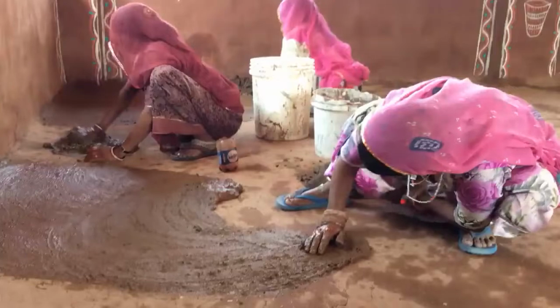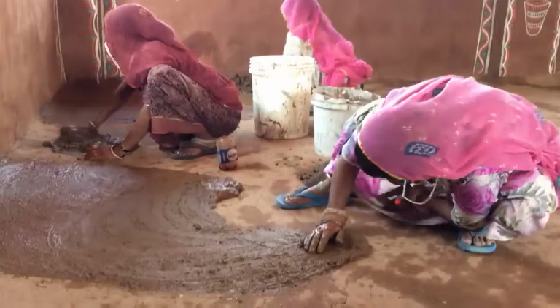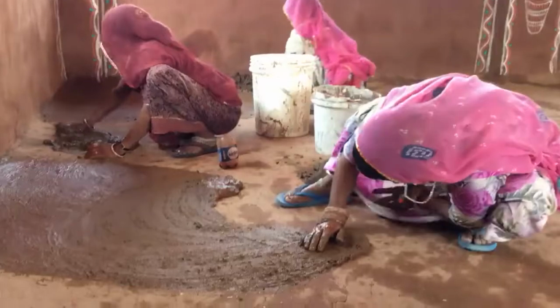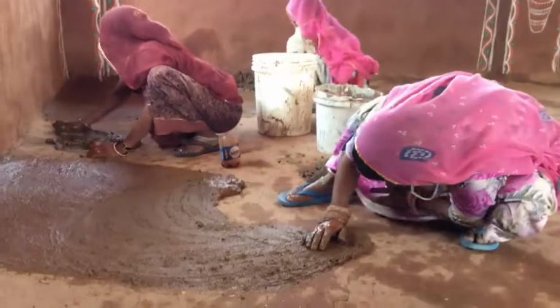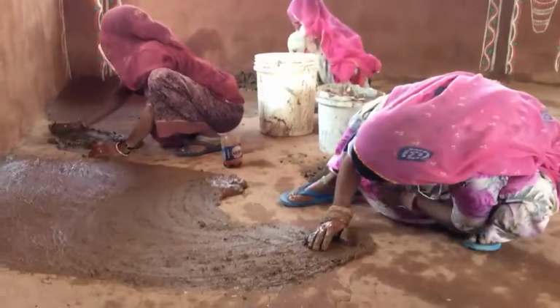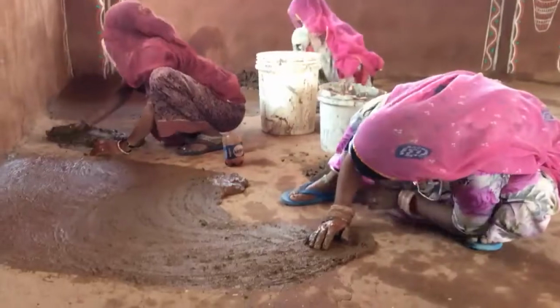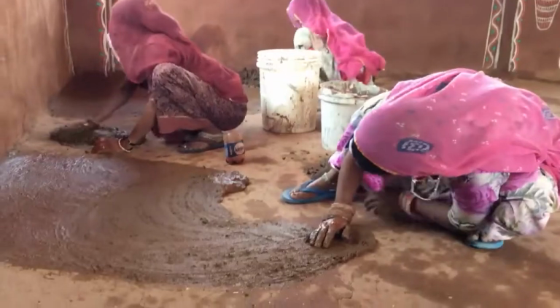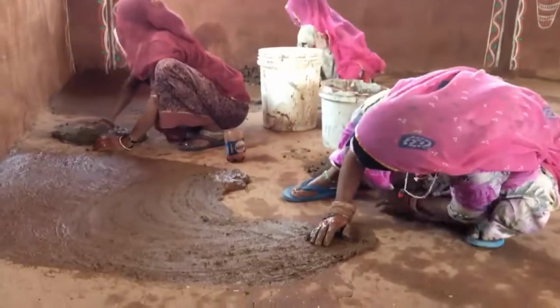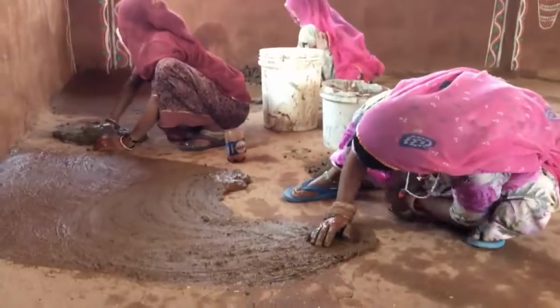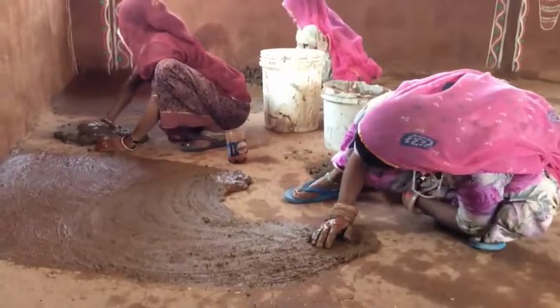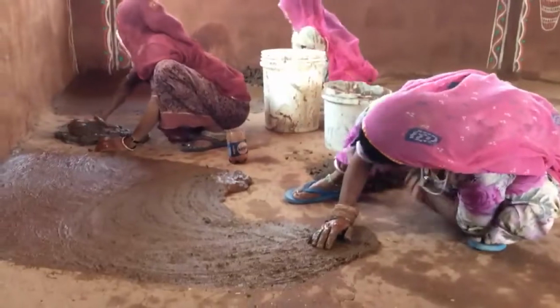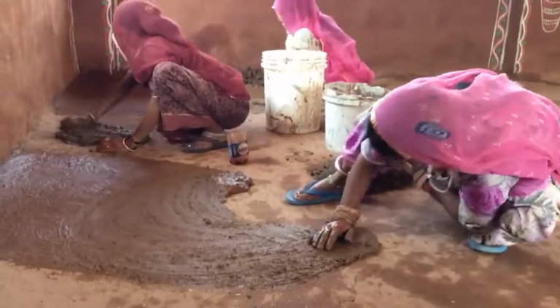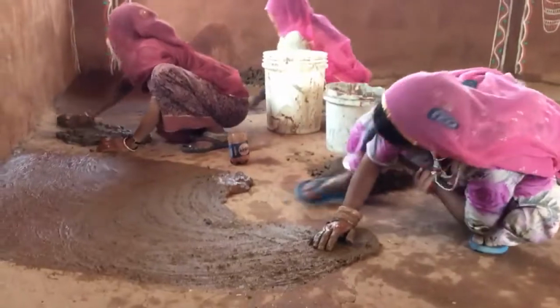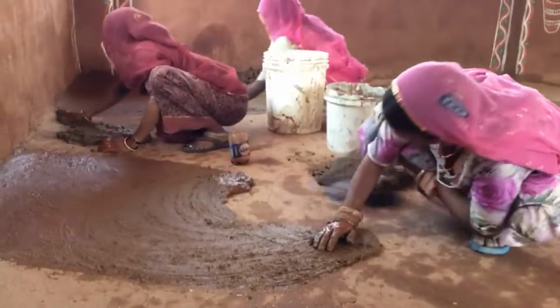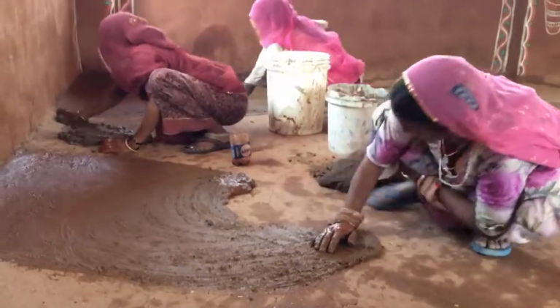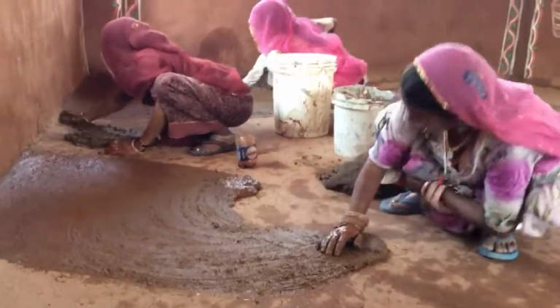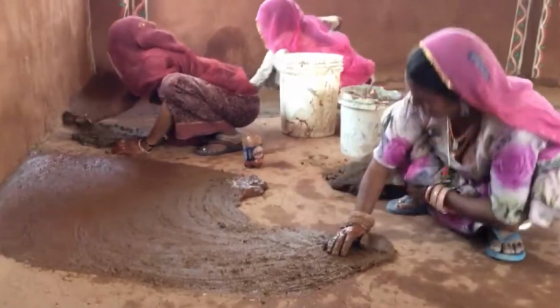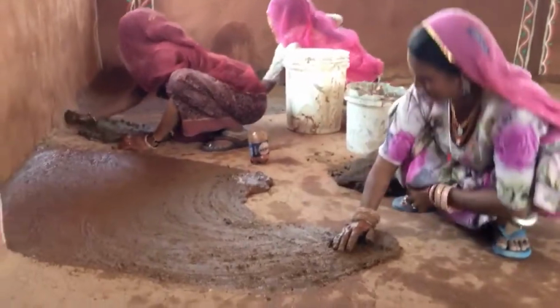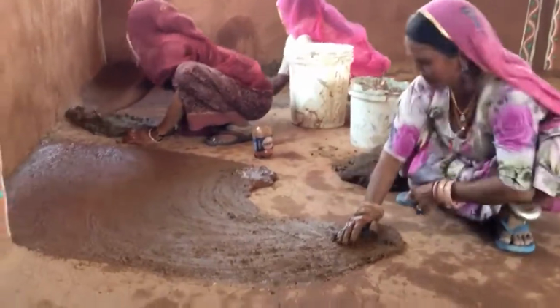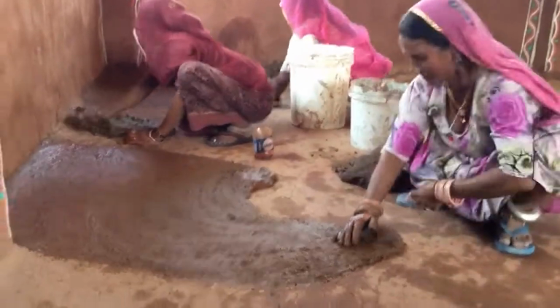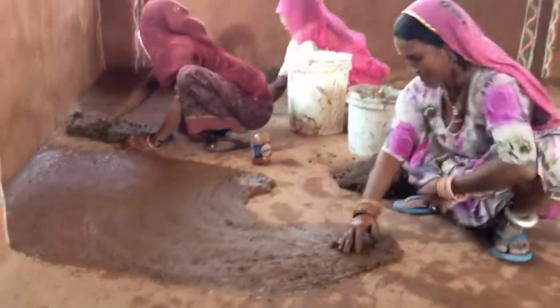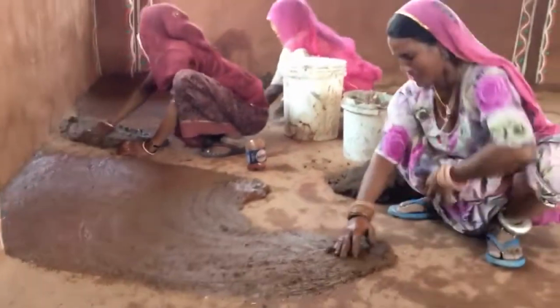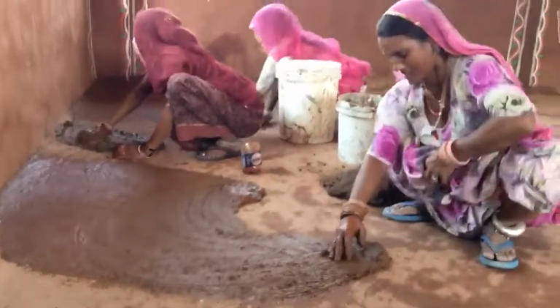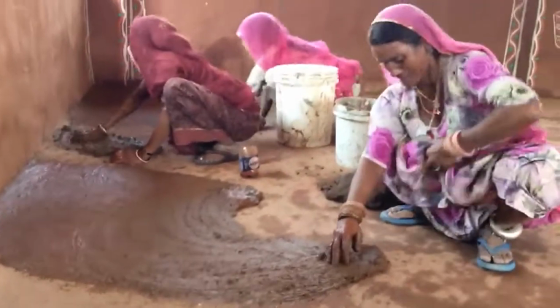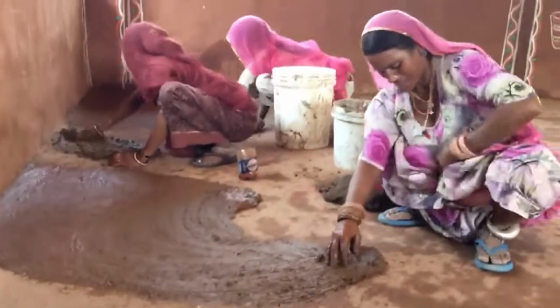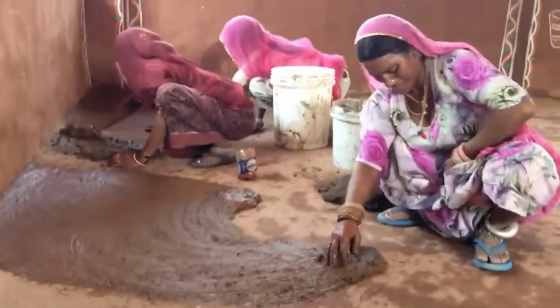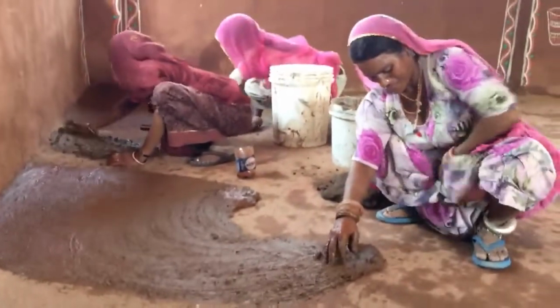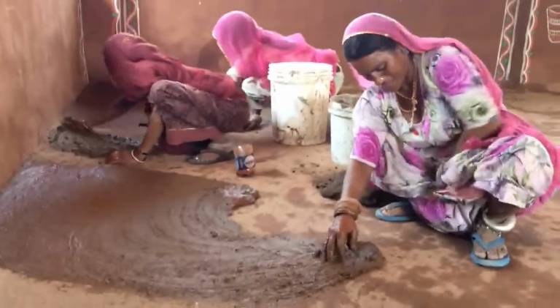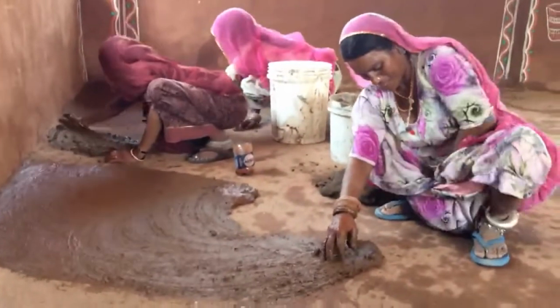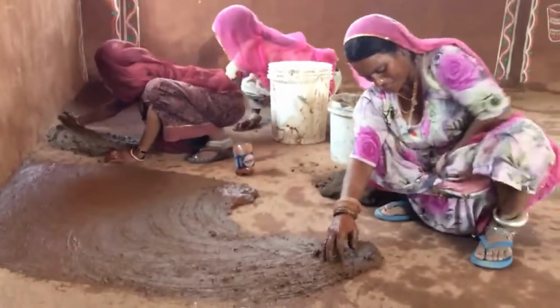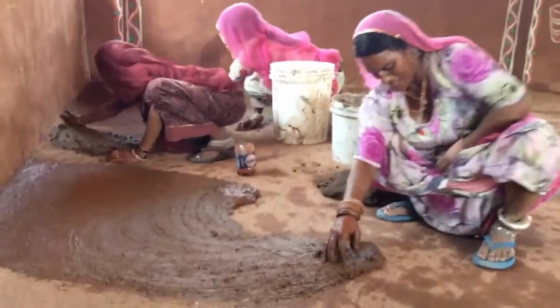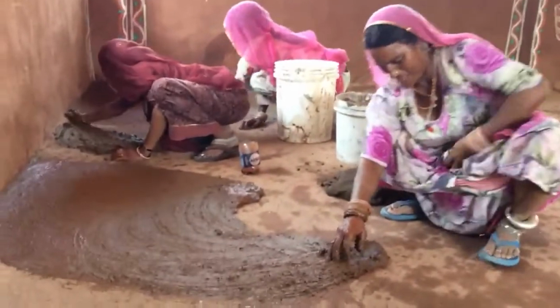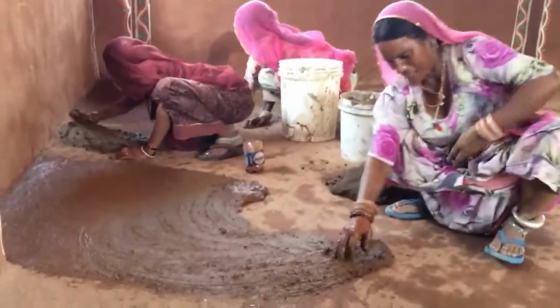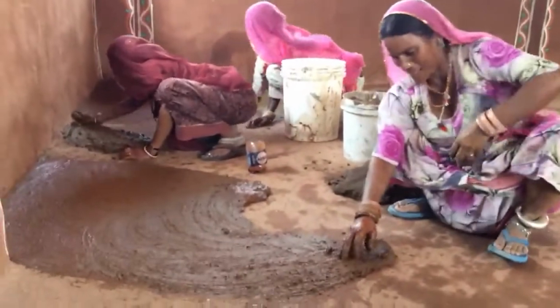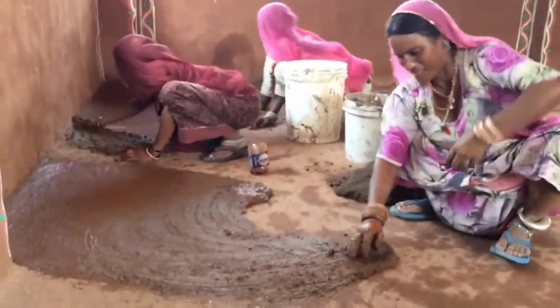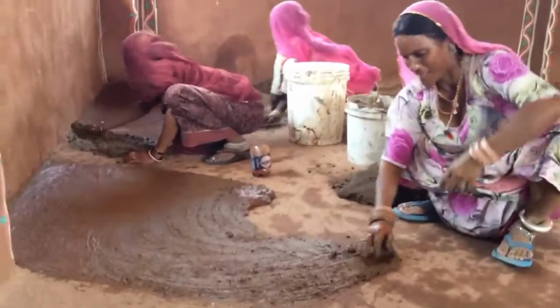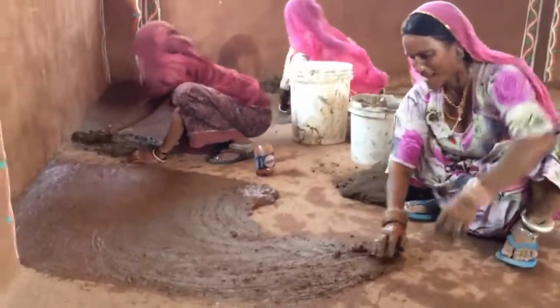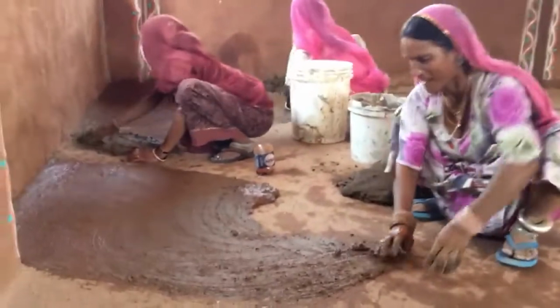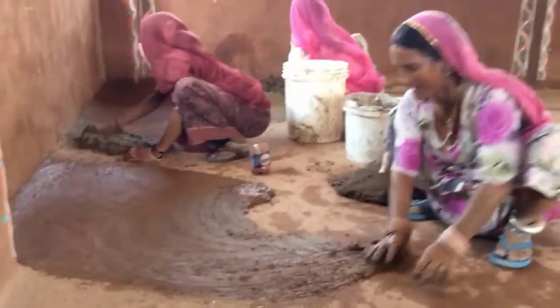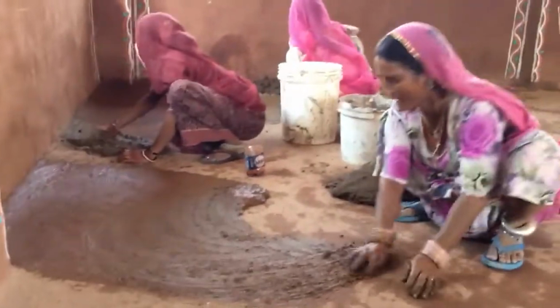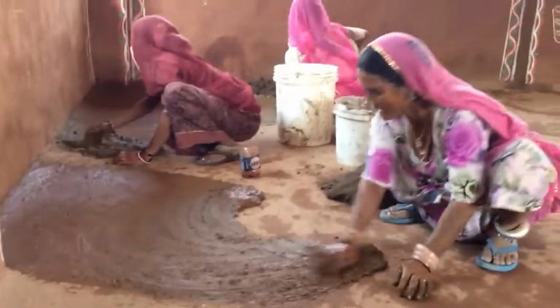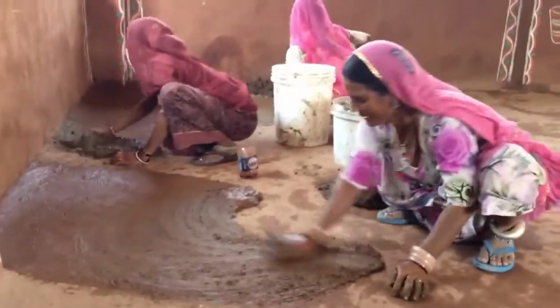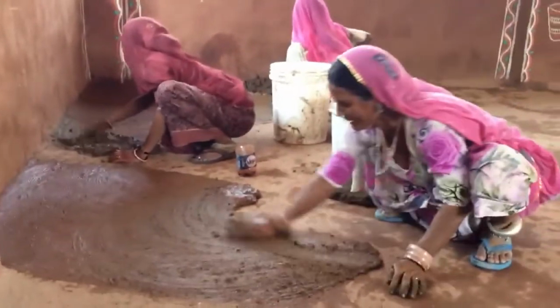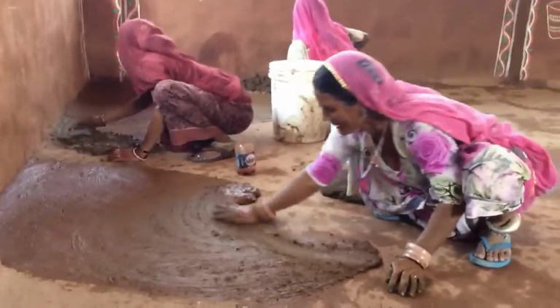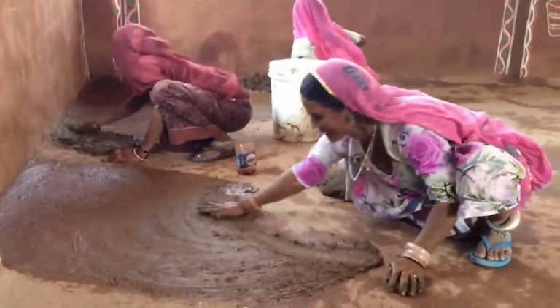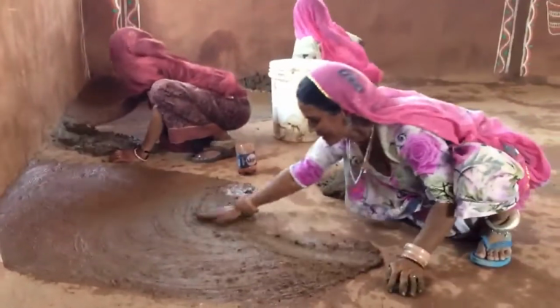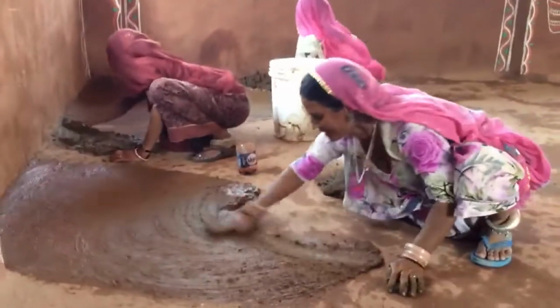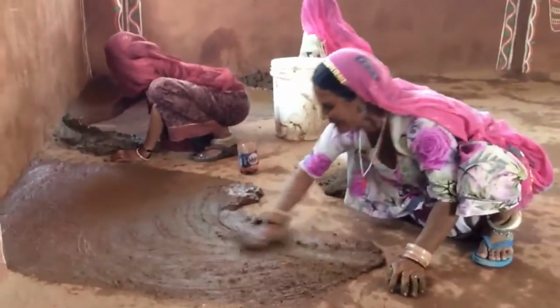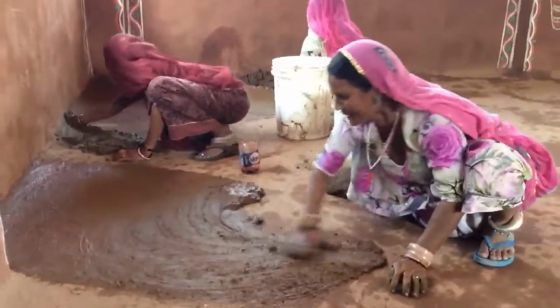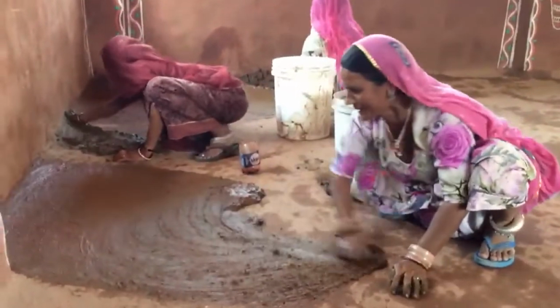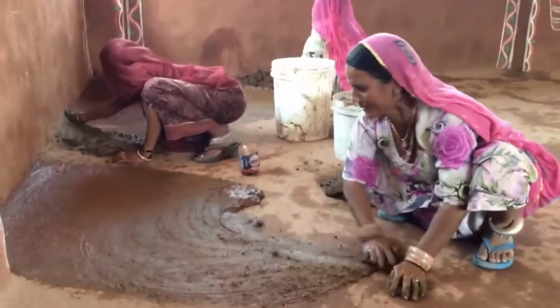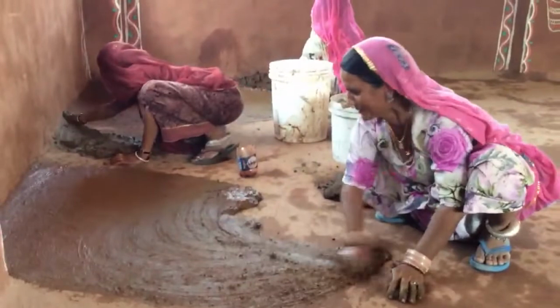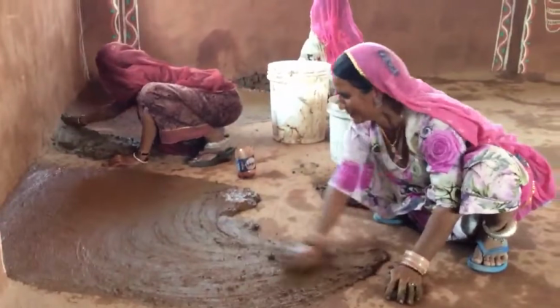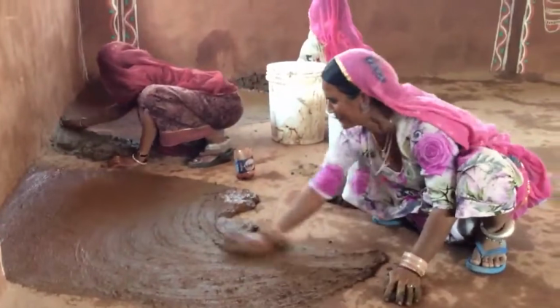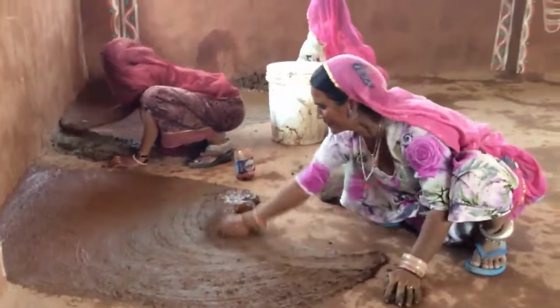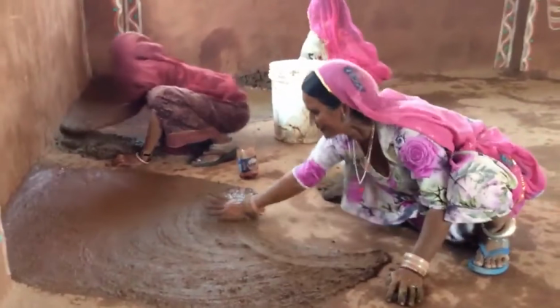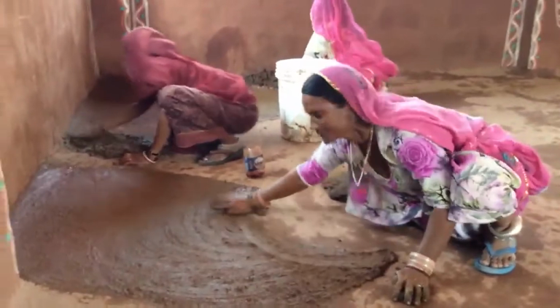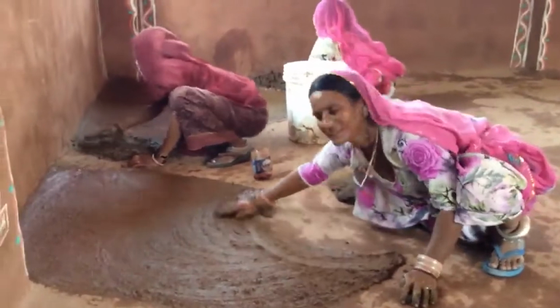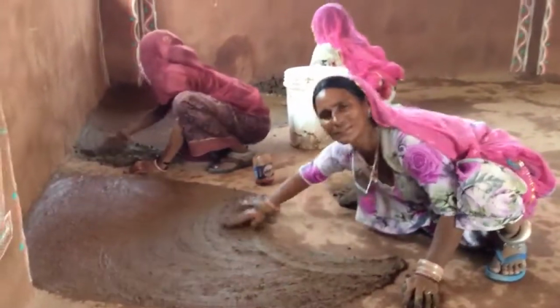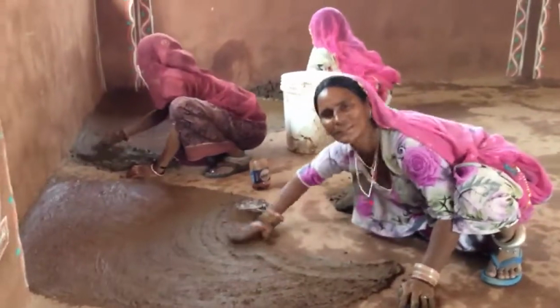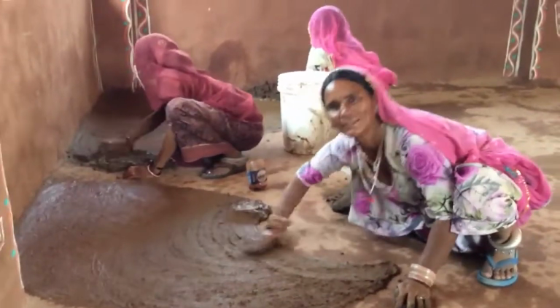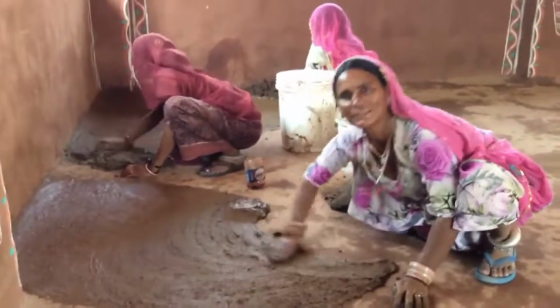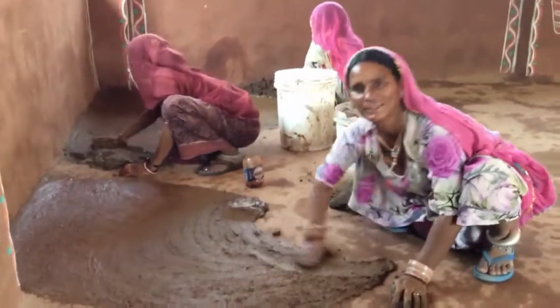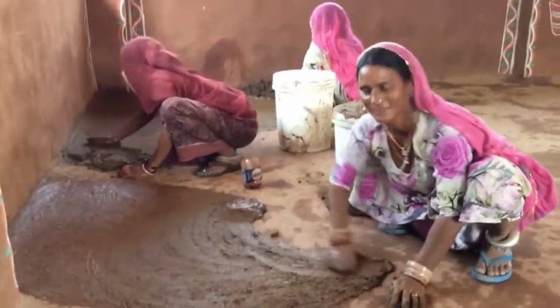Here we are, repairing the mud hut floor.